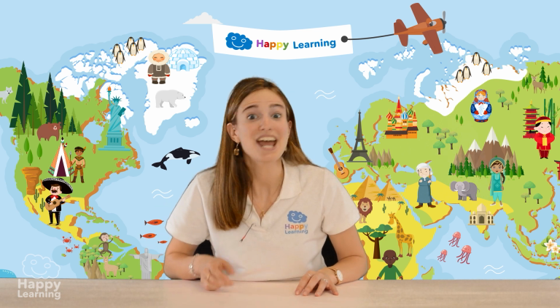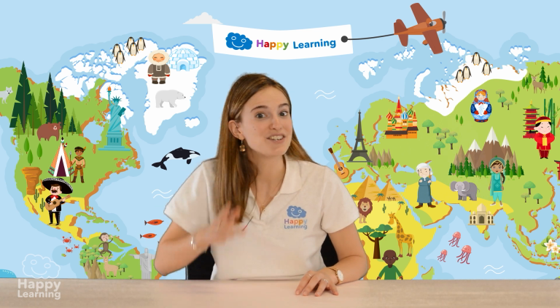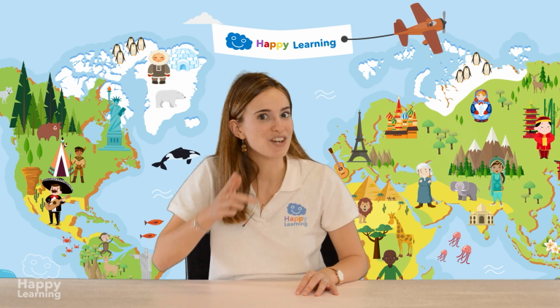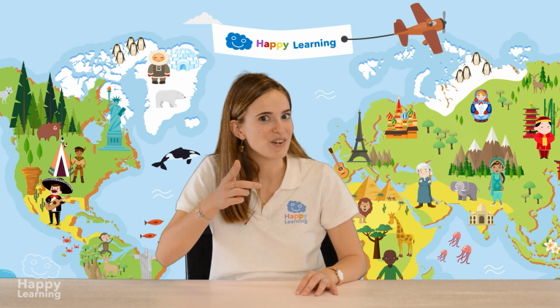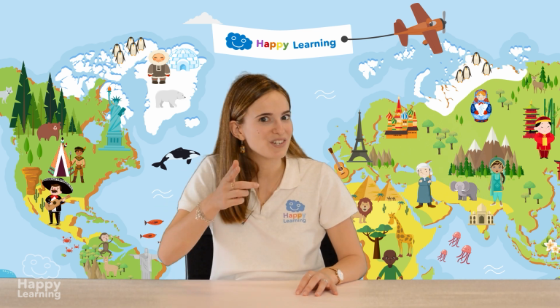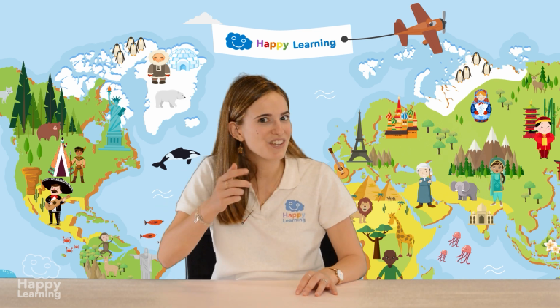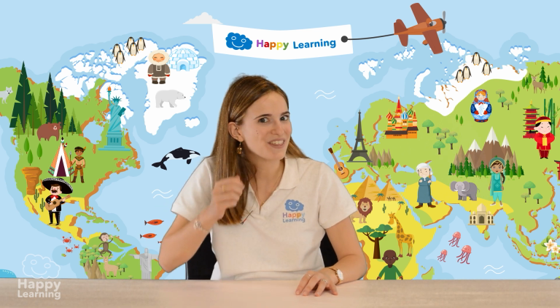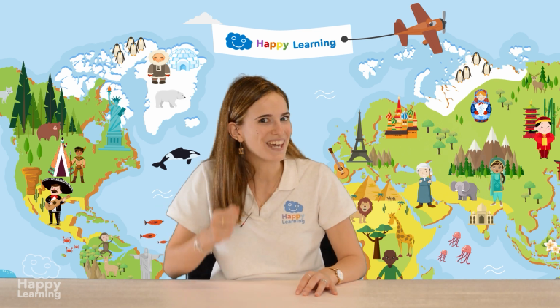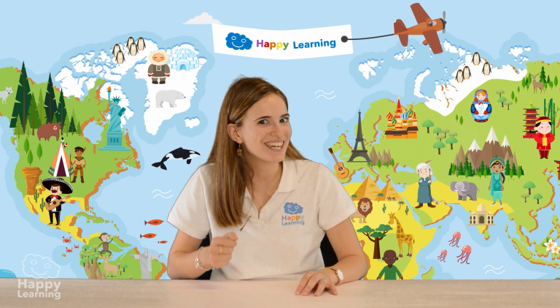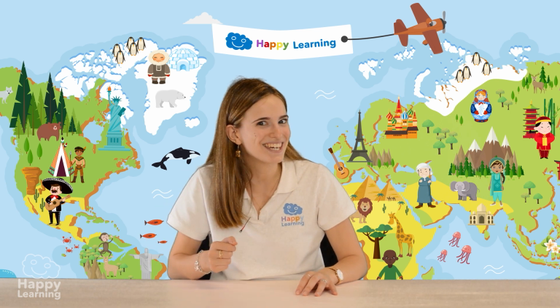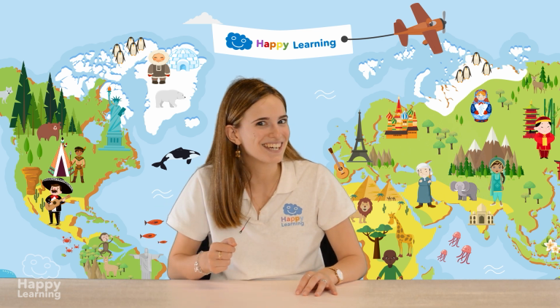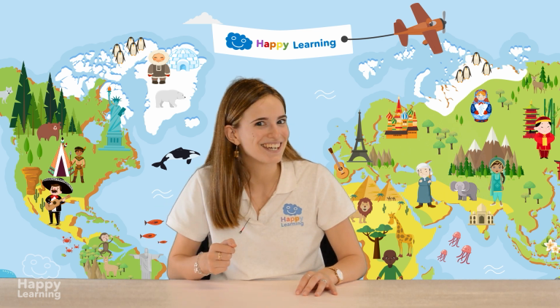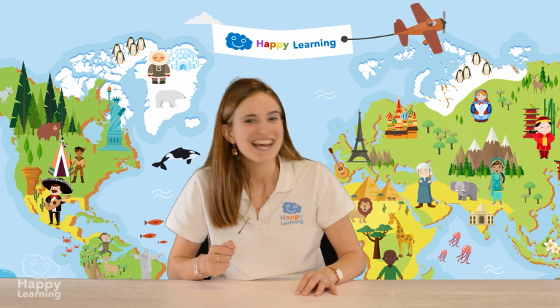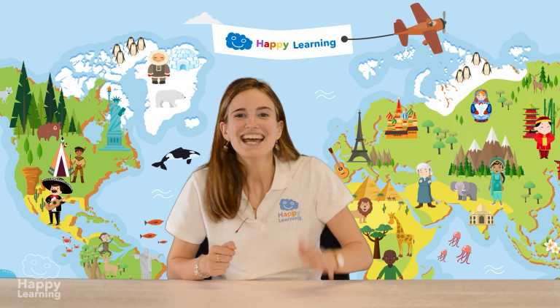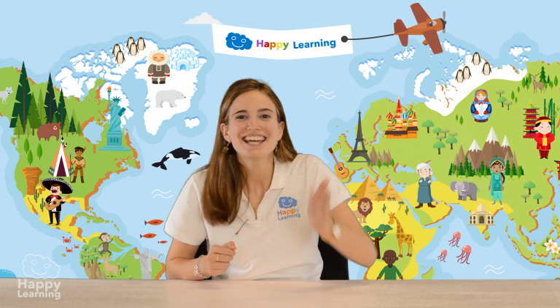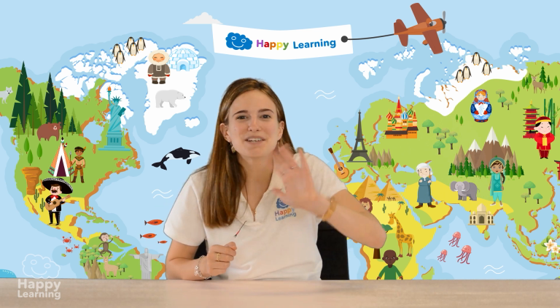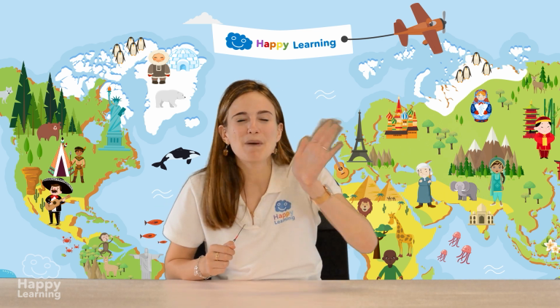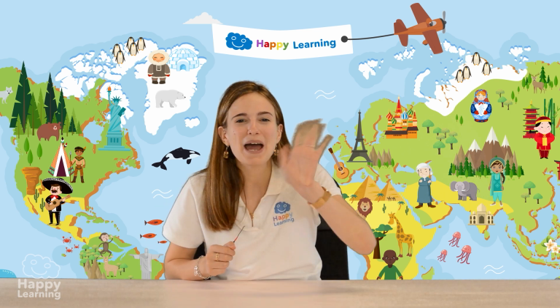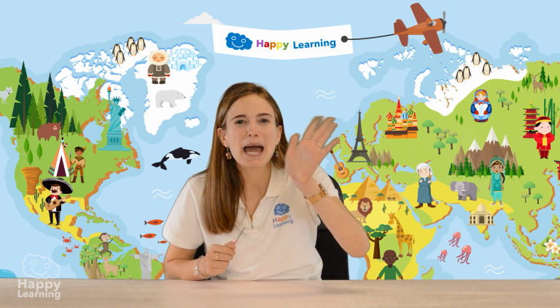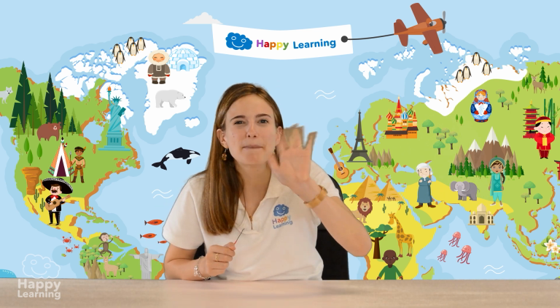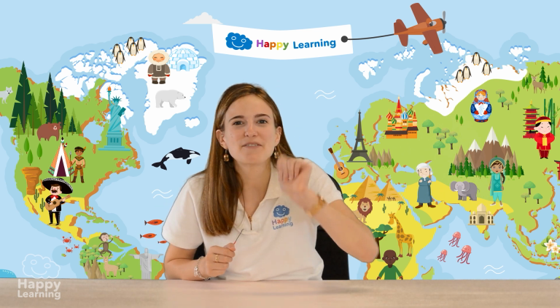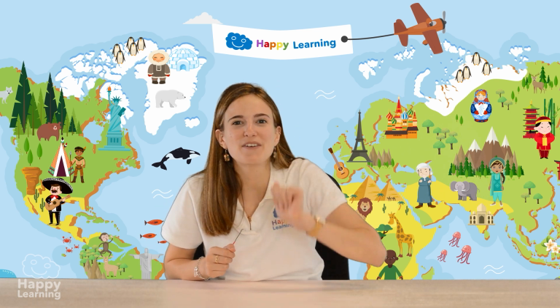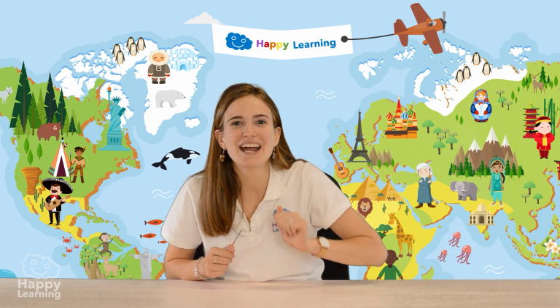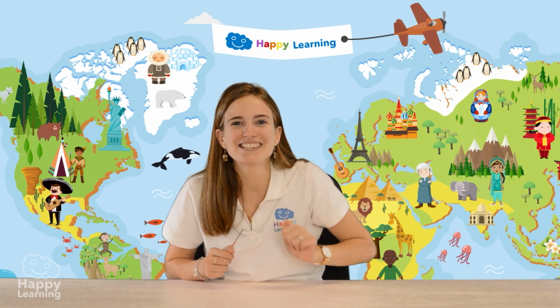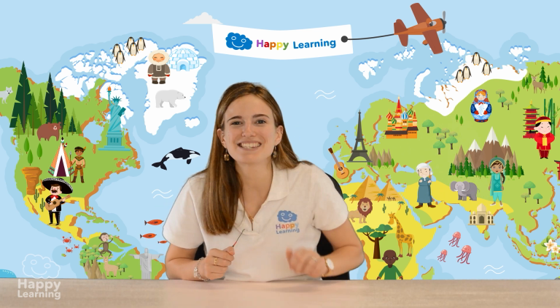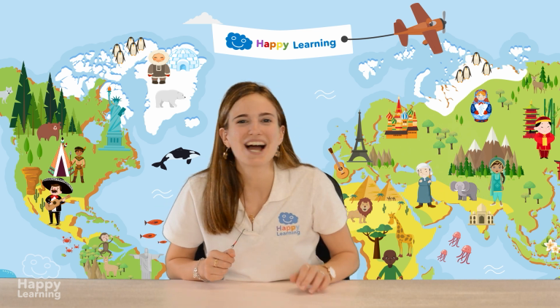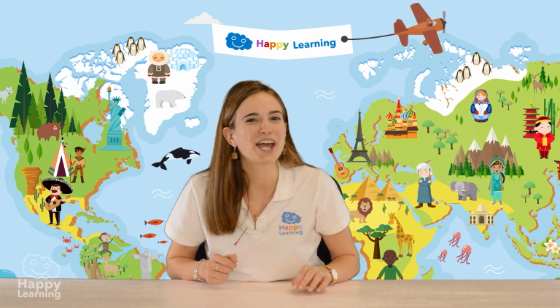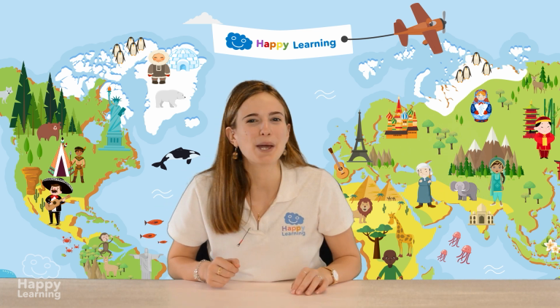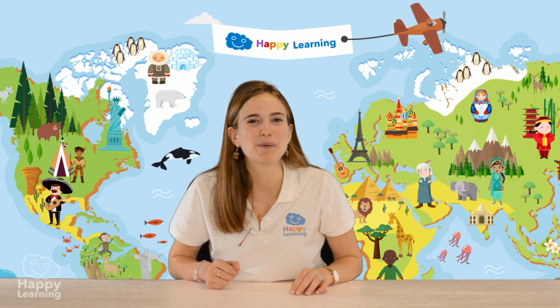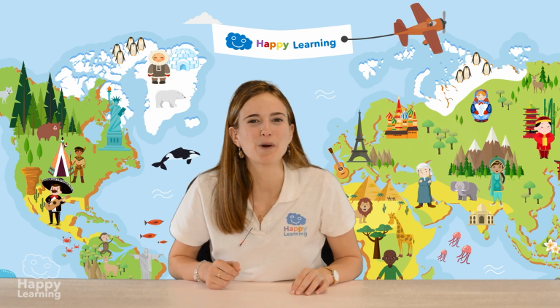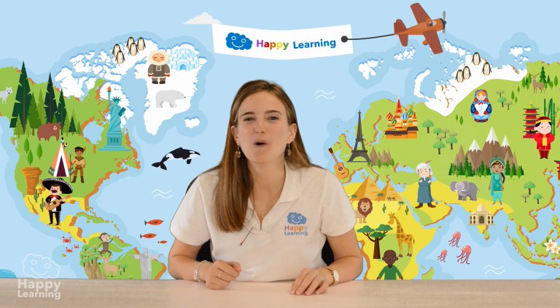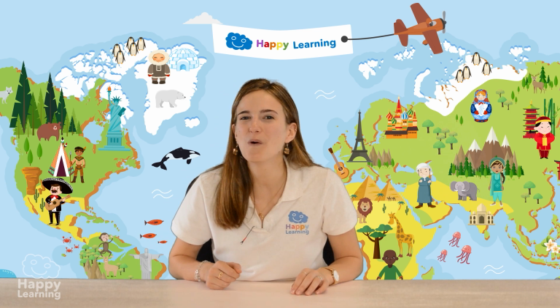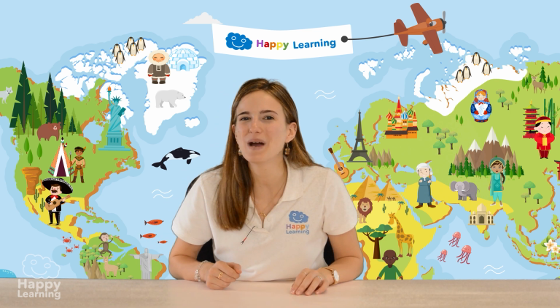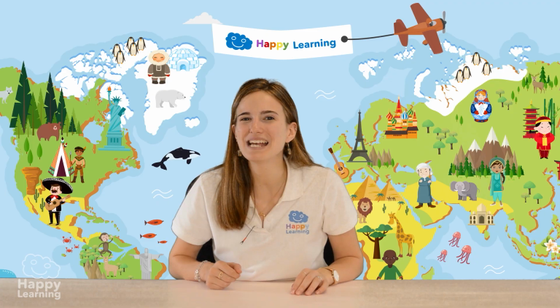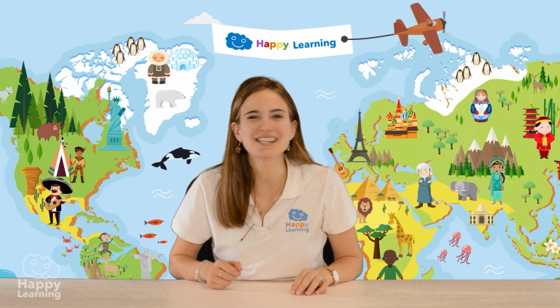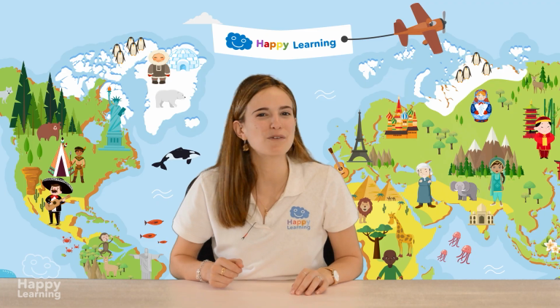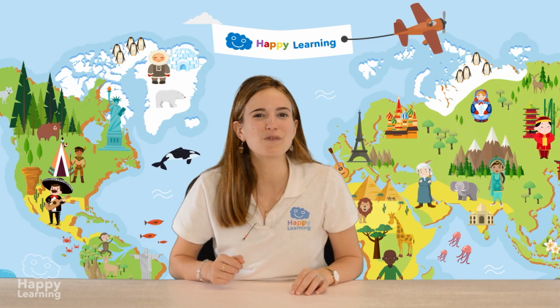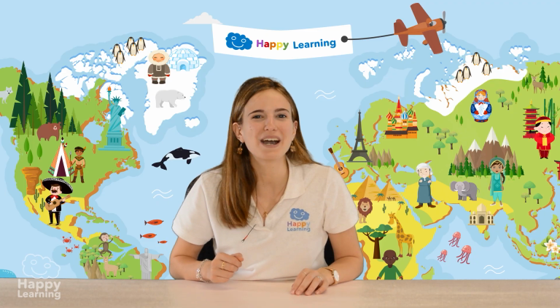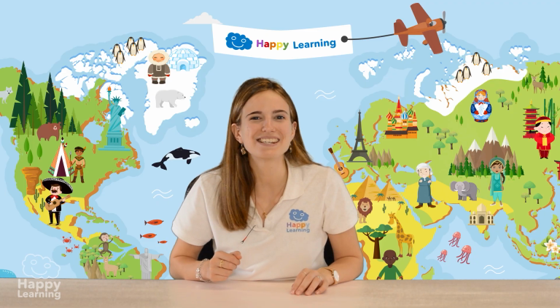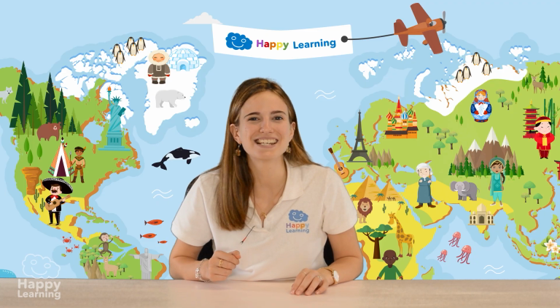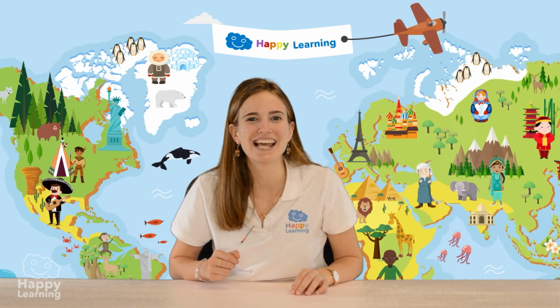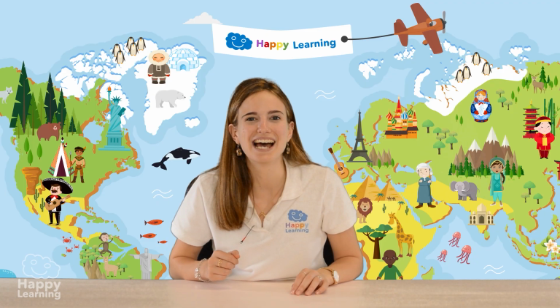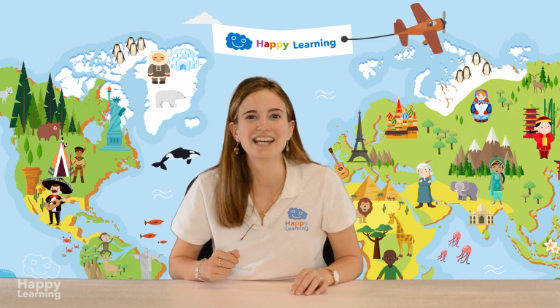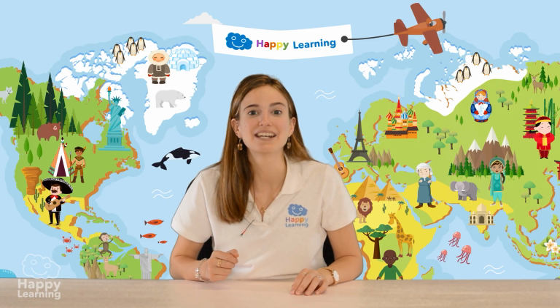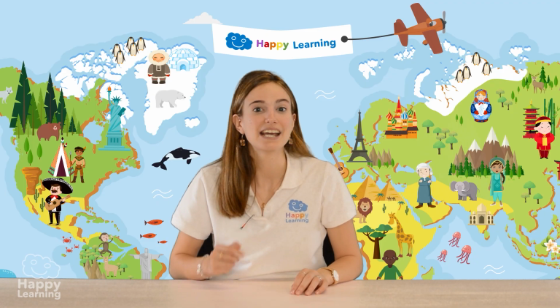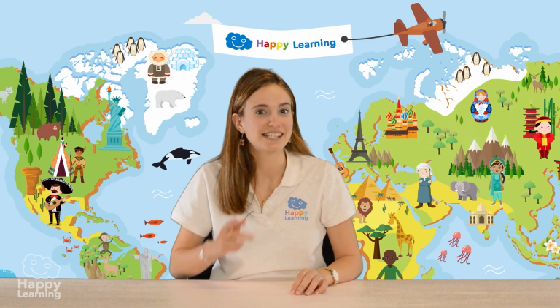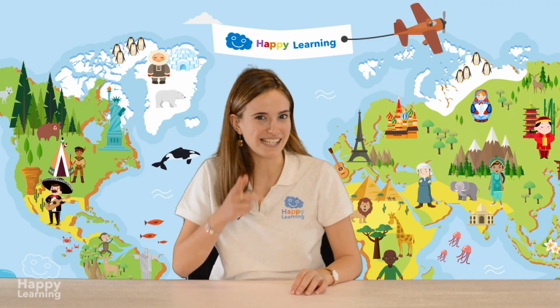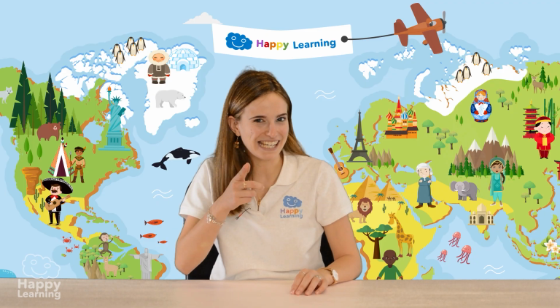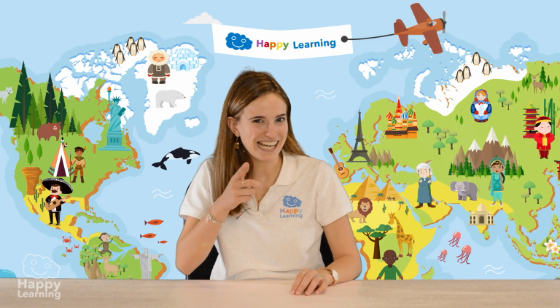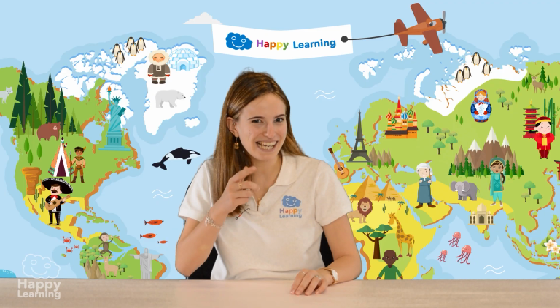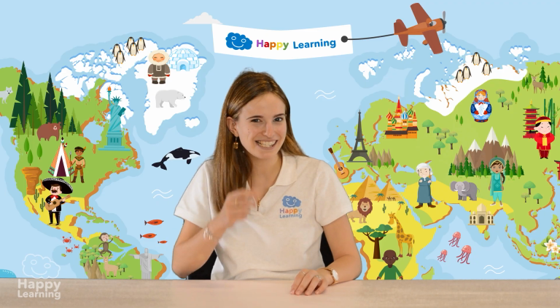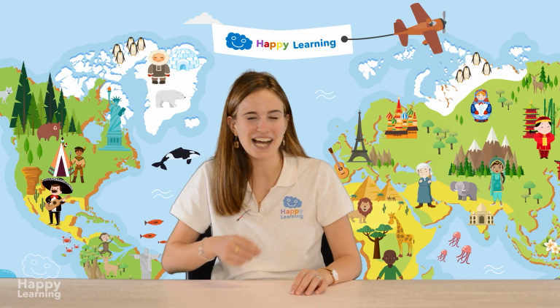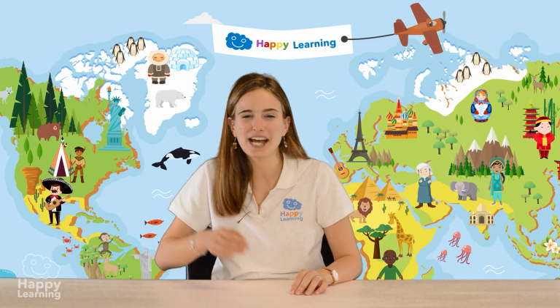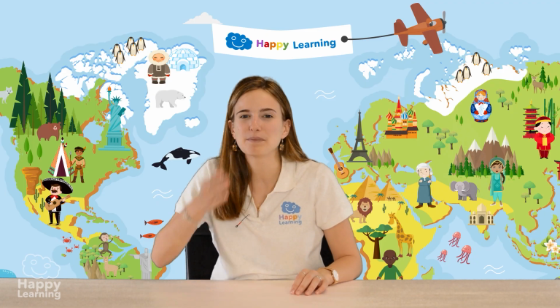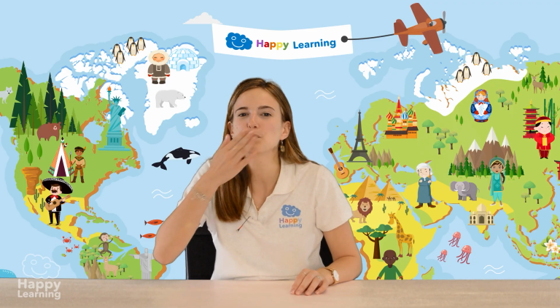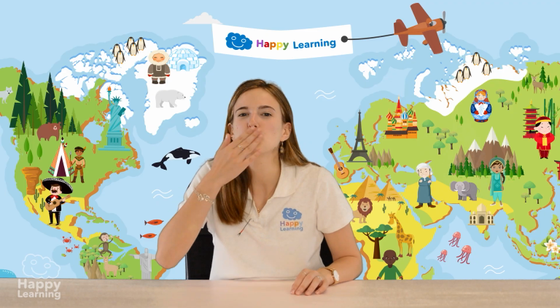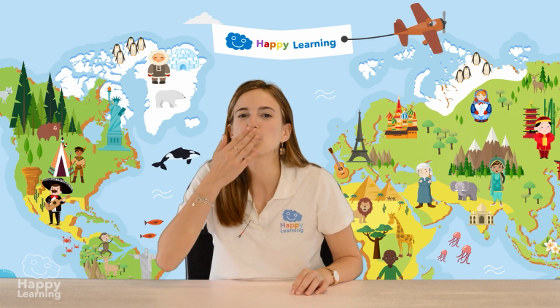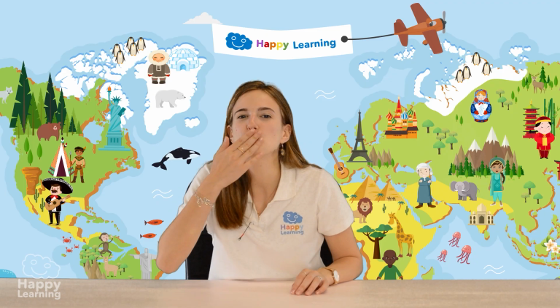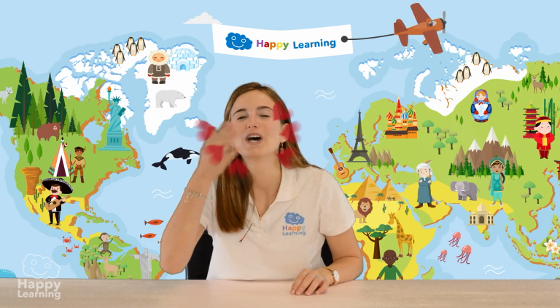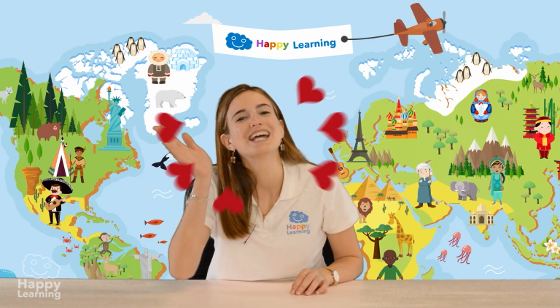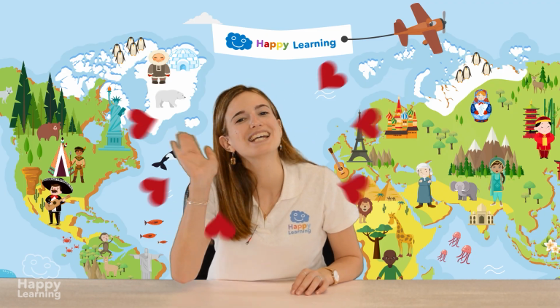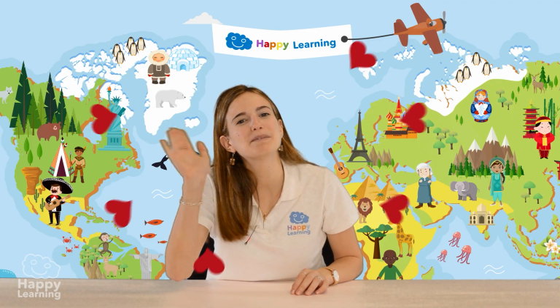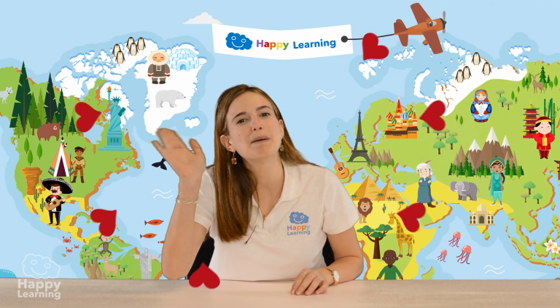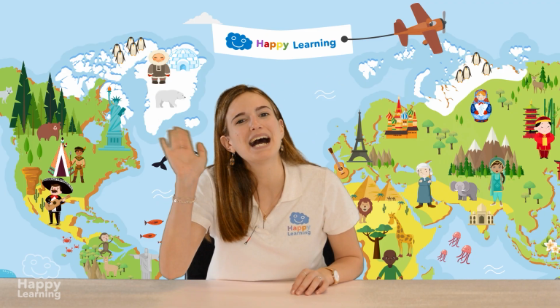Don't you think? Goodbye happy friends! I hope you're always ready to learn! See you next time! Goodbye!